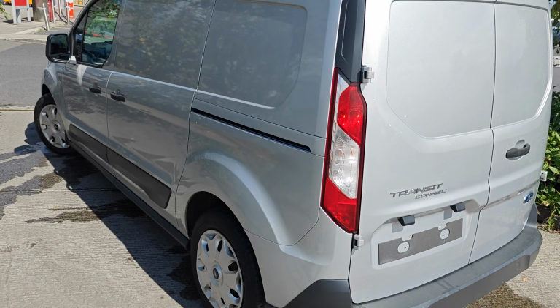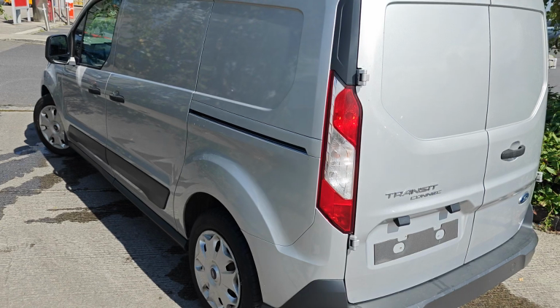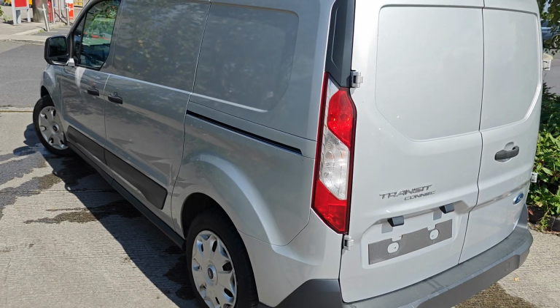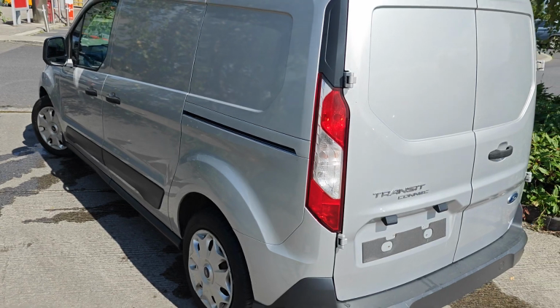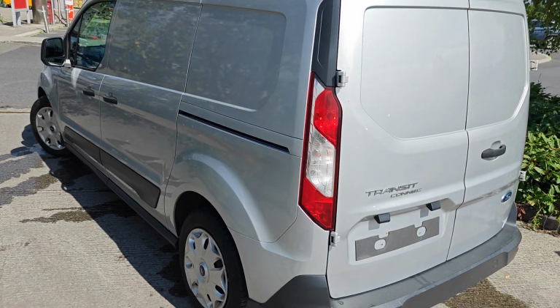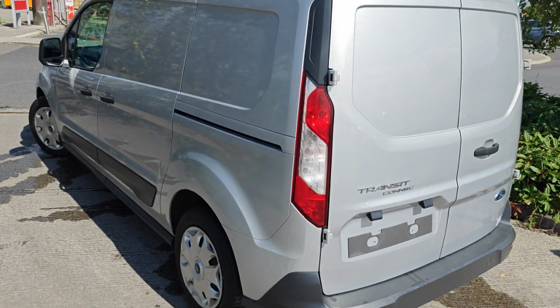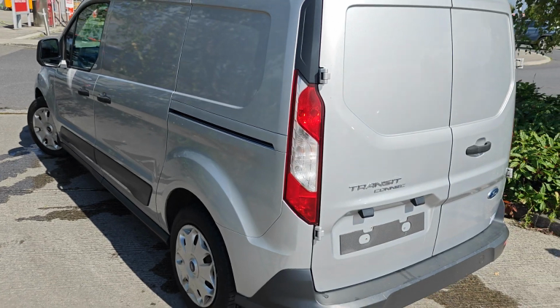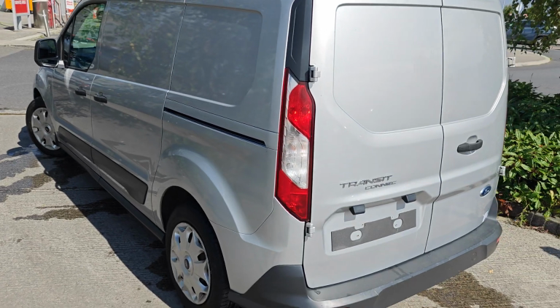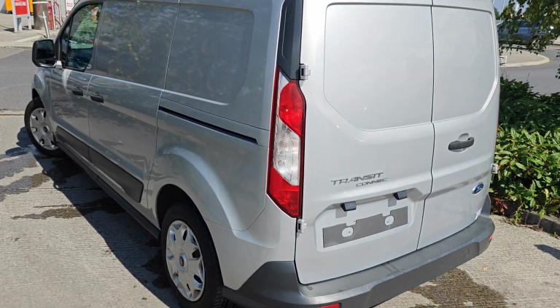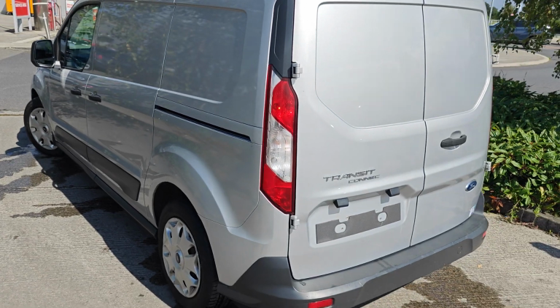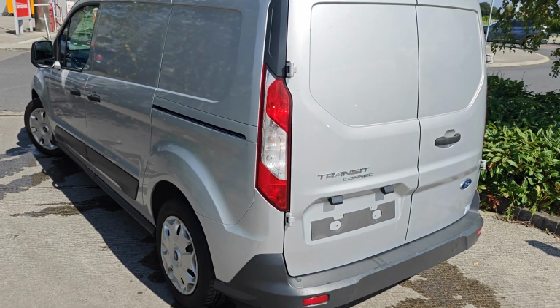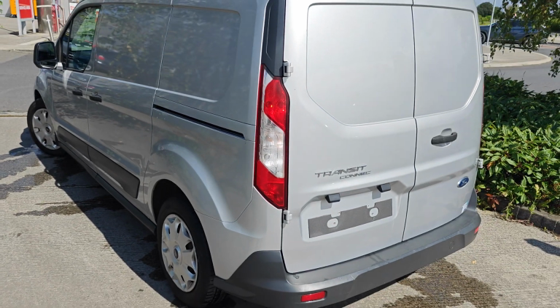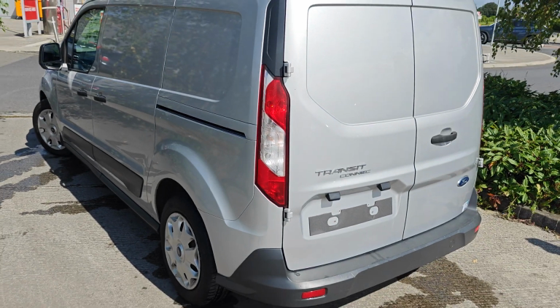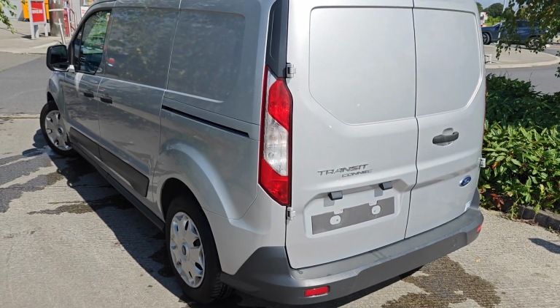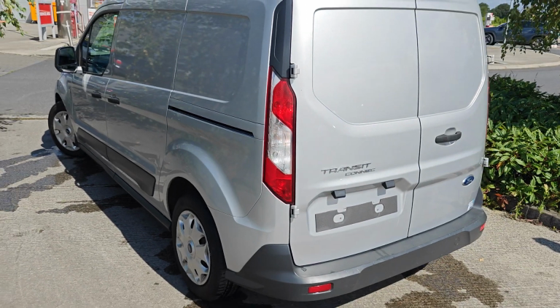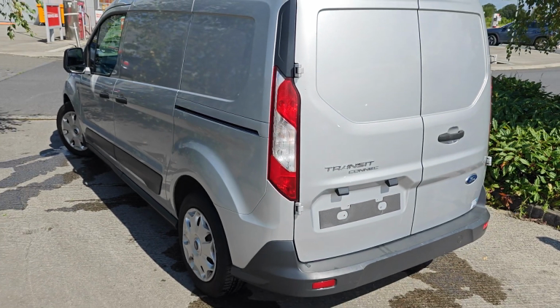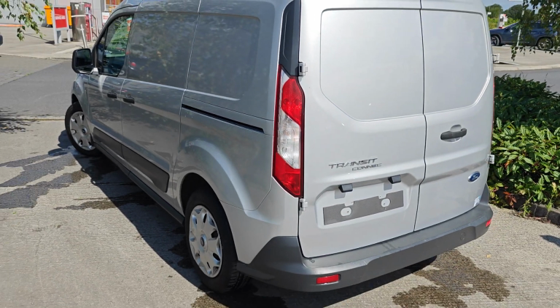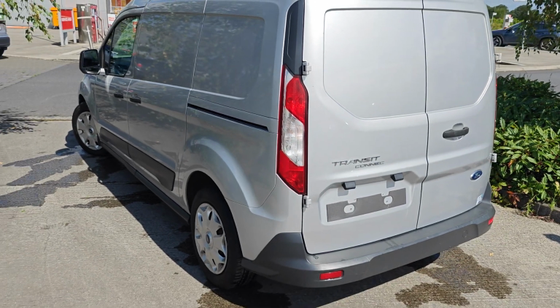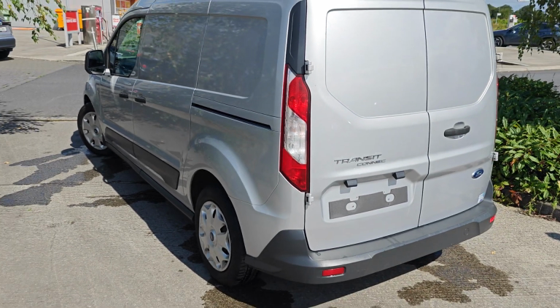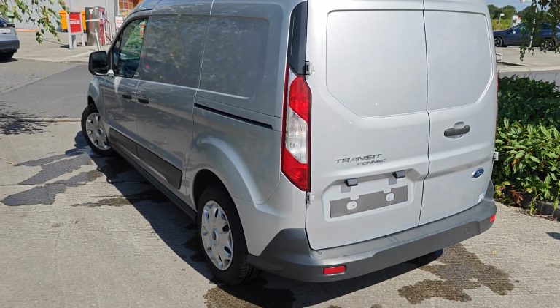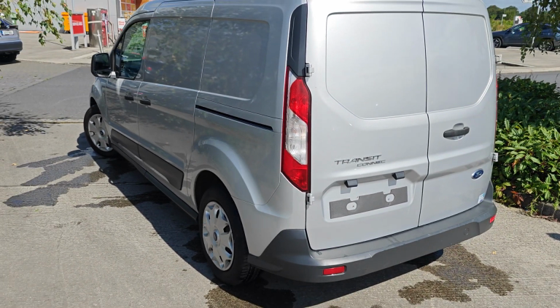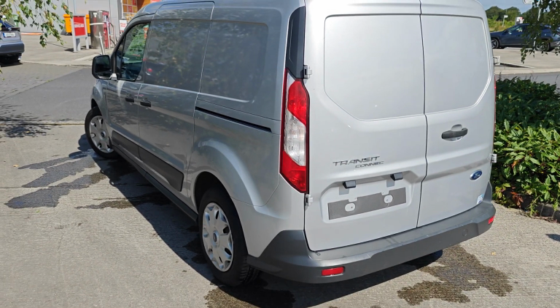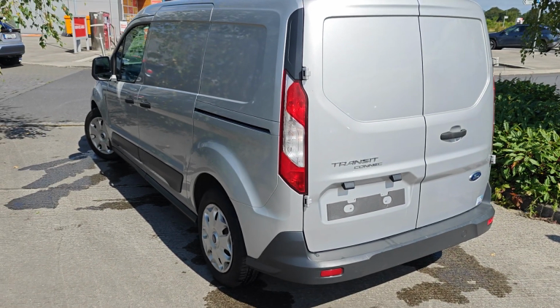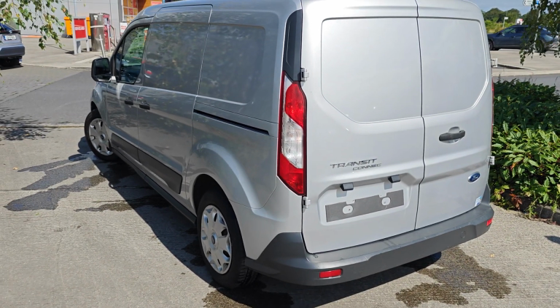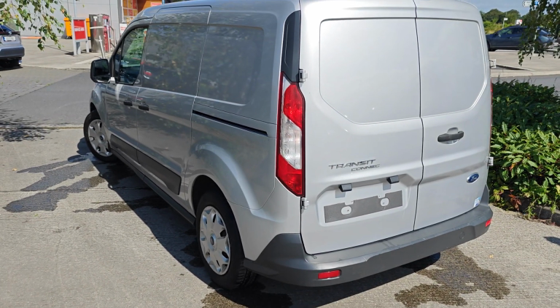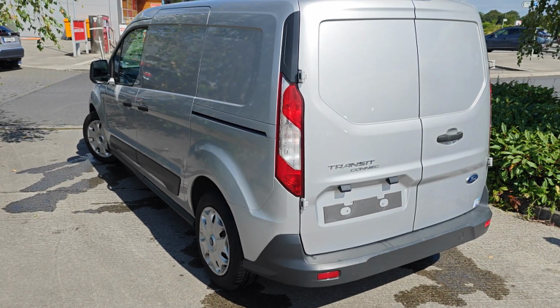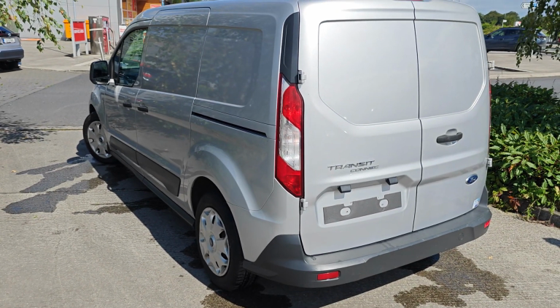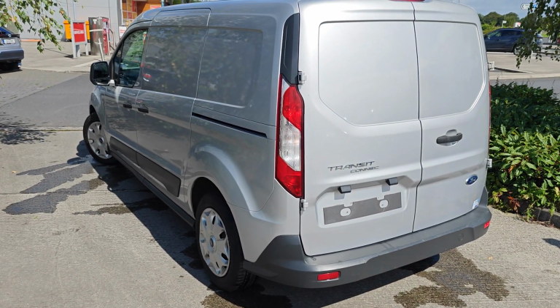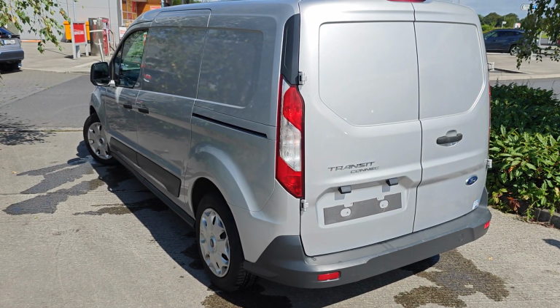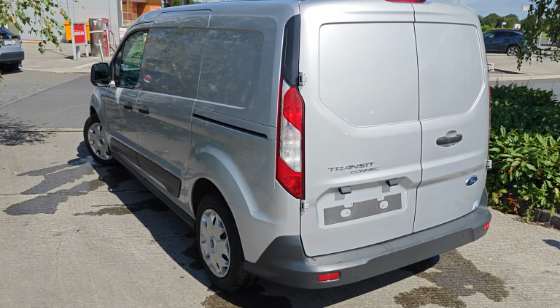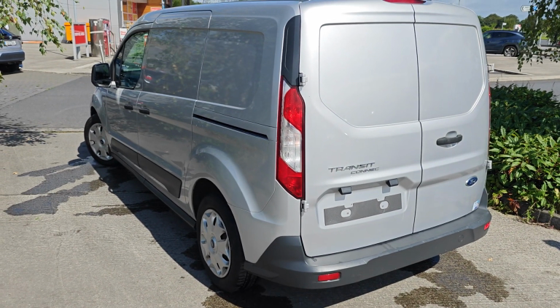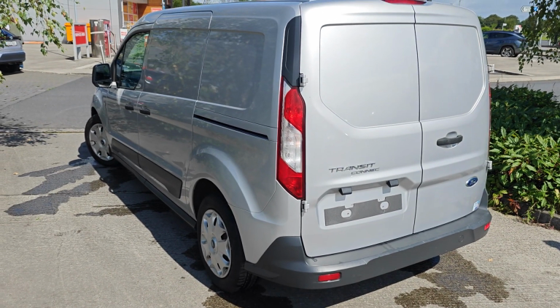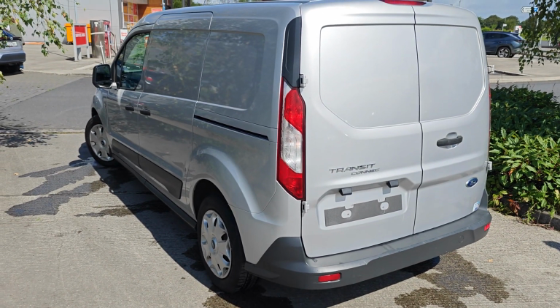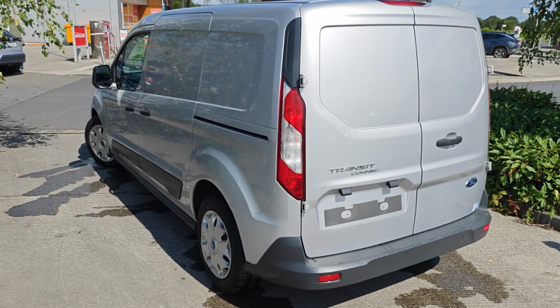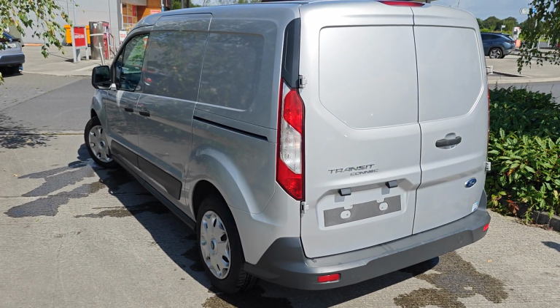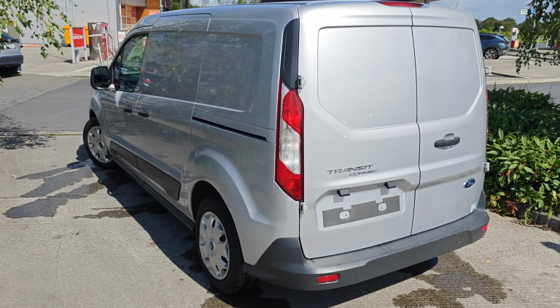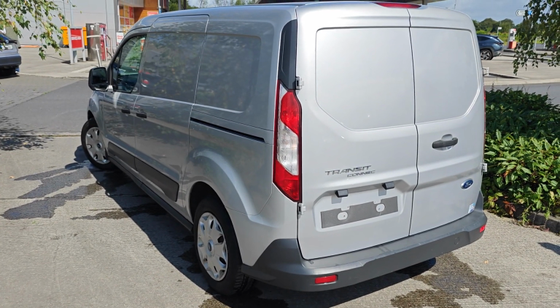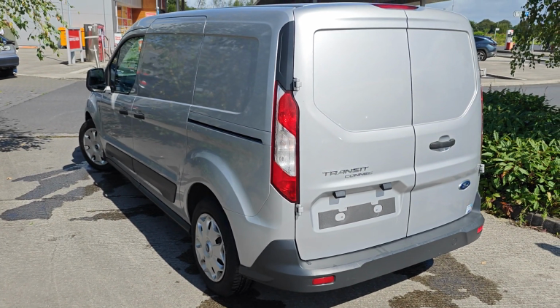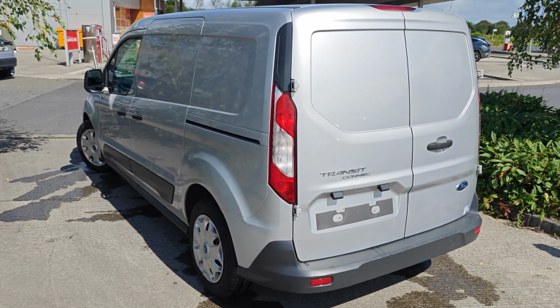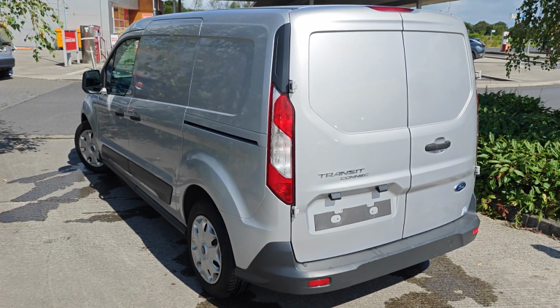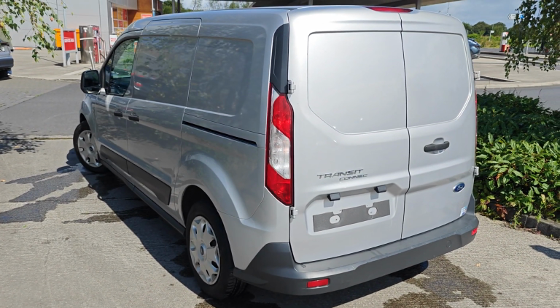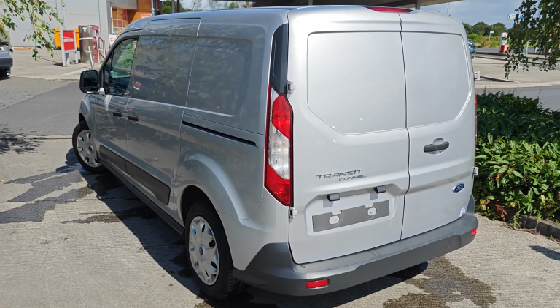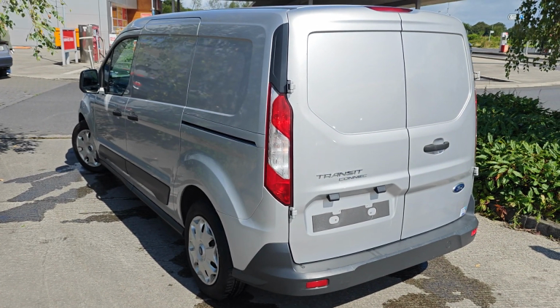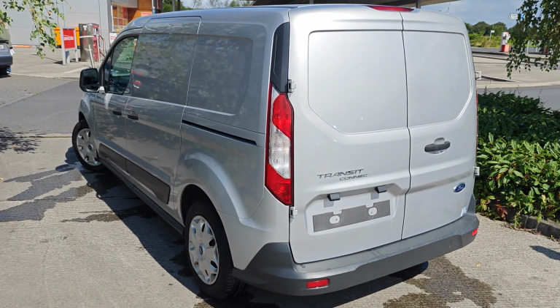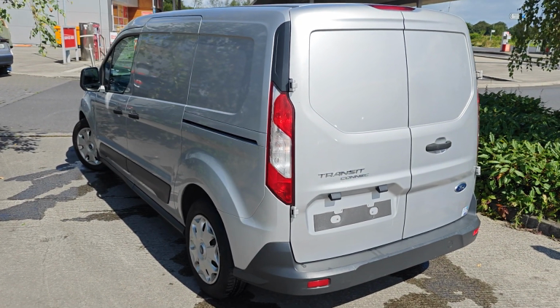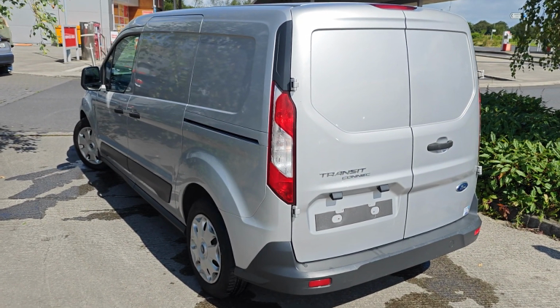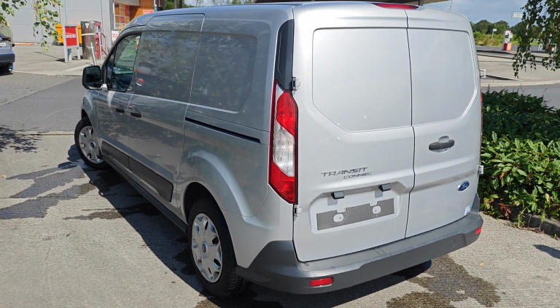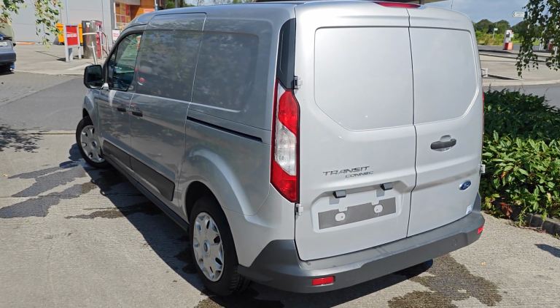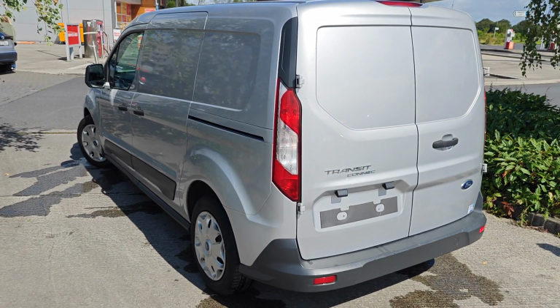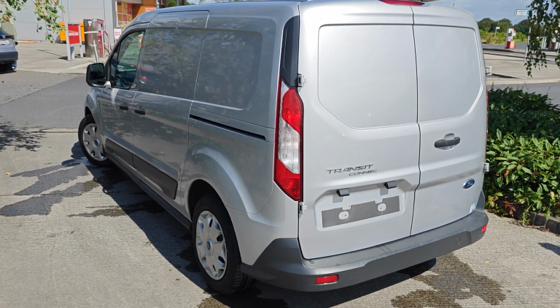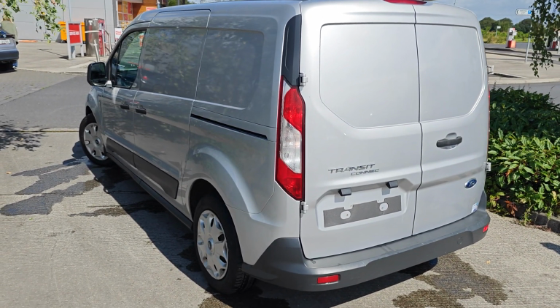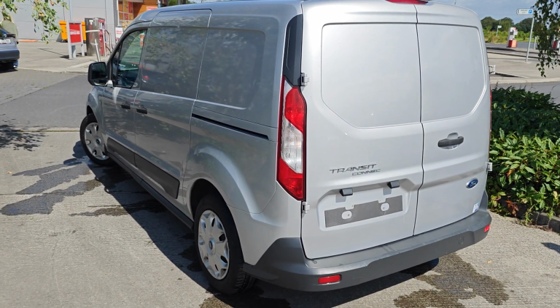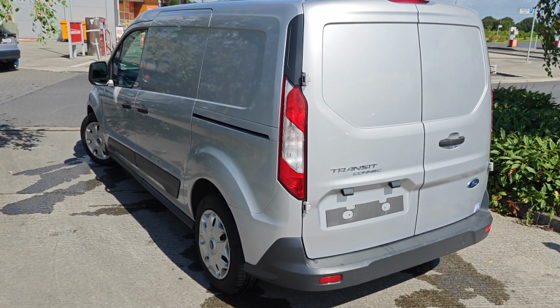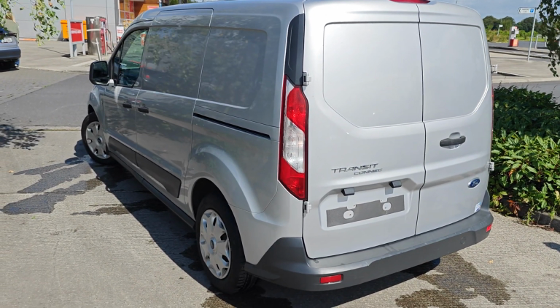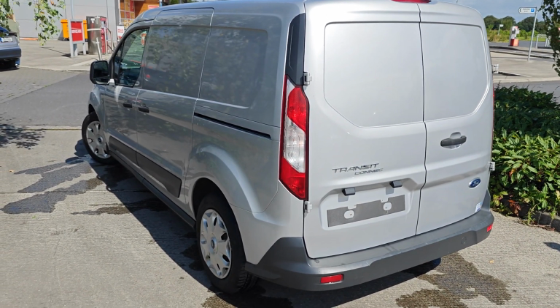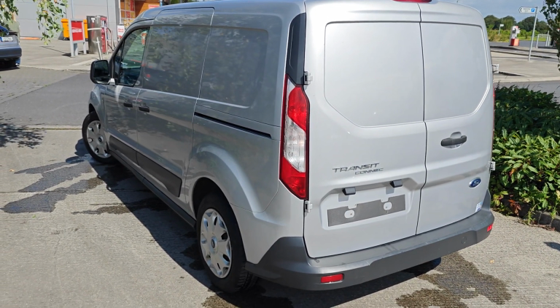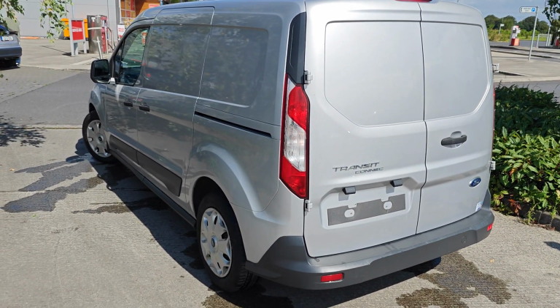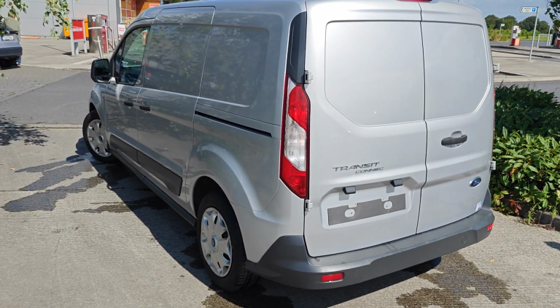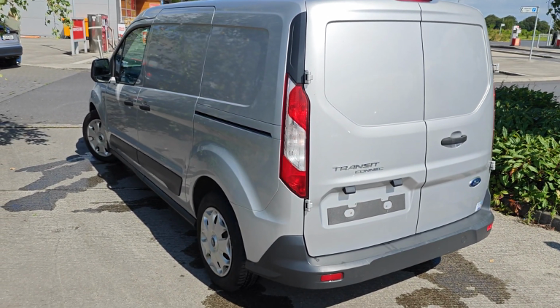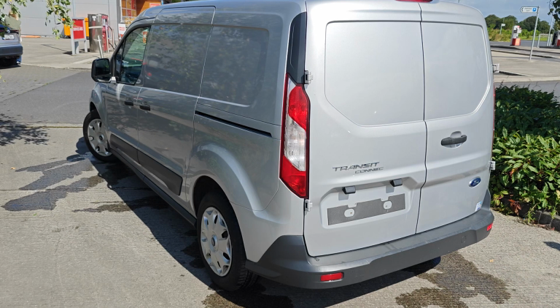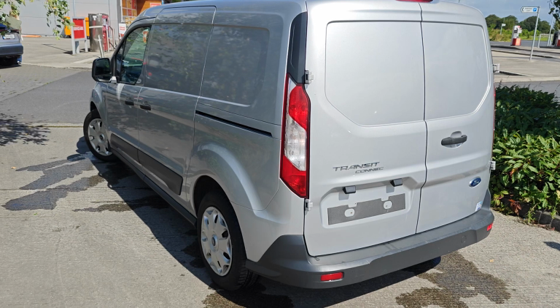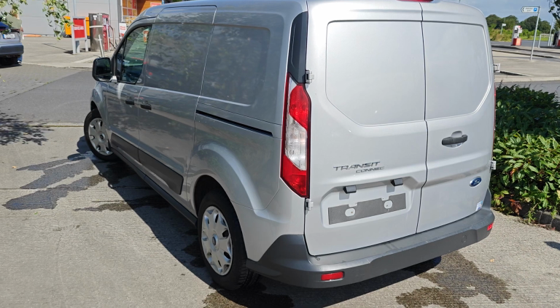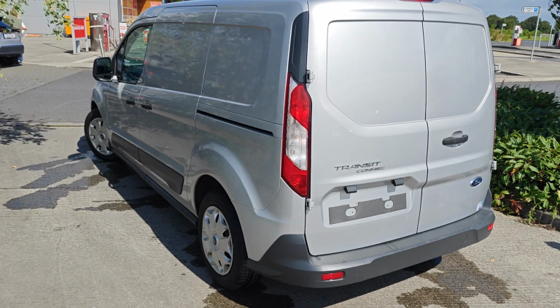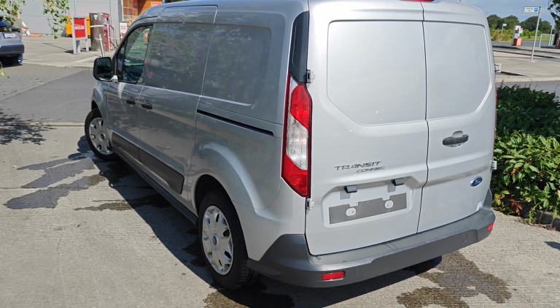Our website is bradysleash.ie — on there you can find out more about us, view all our stock, and apply for finance on our vehicles.